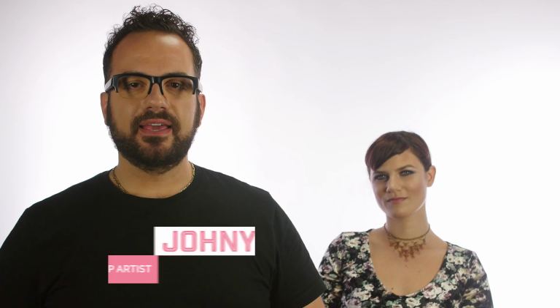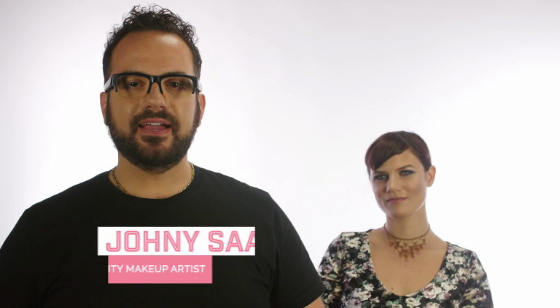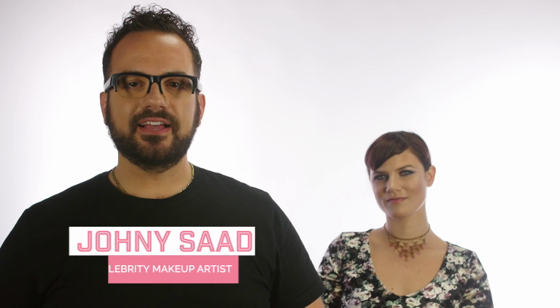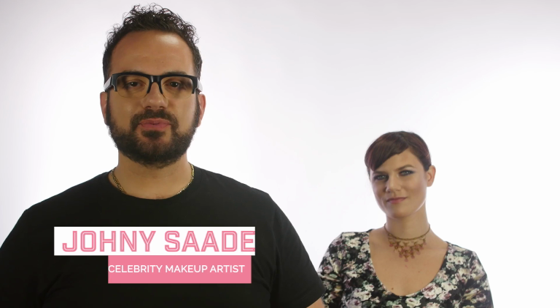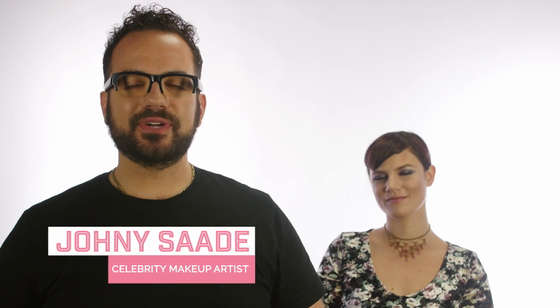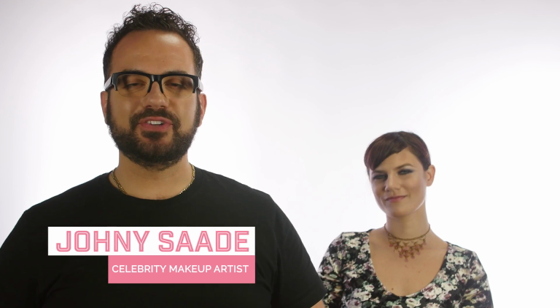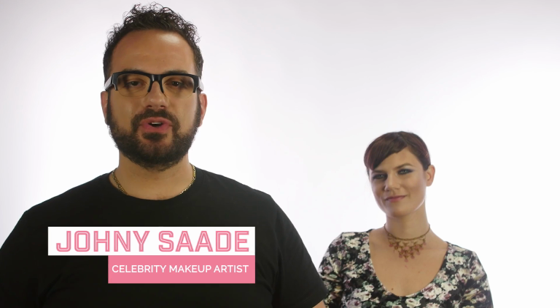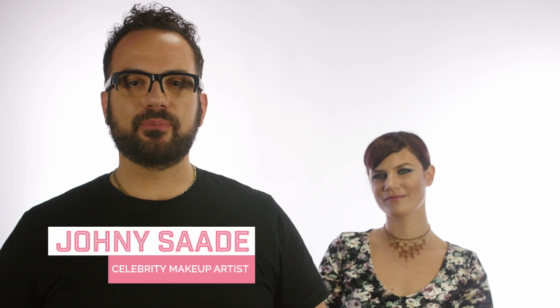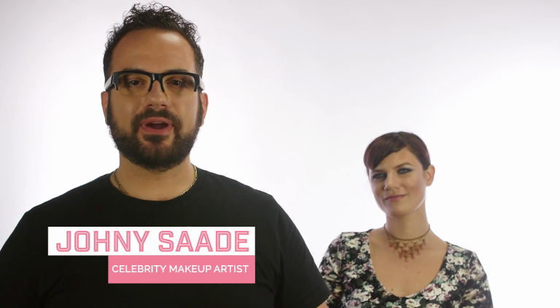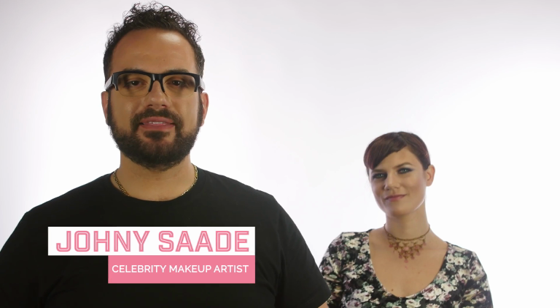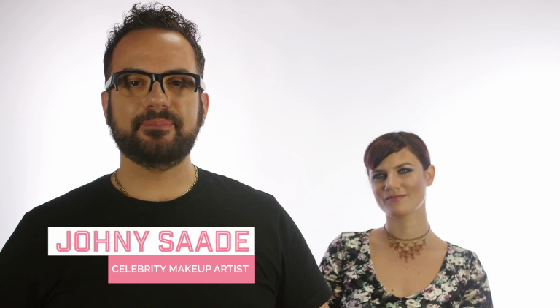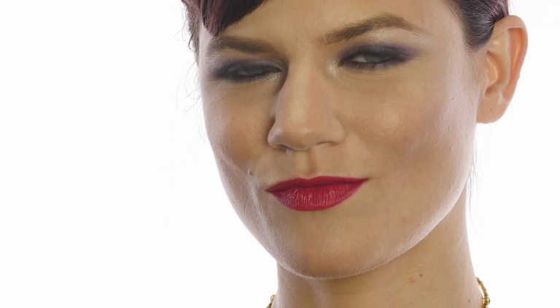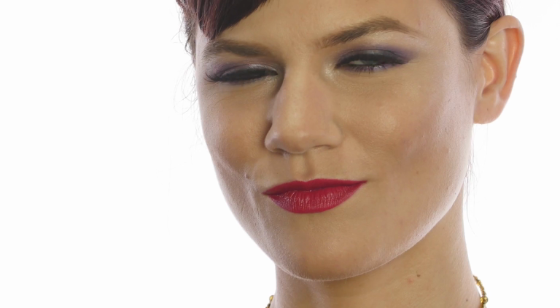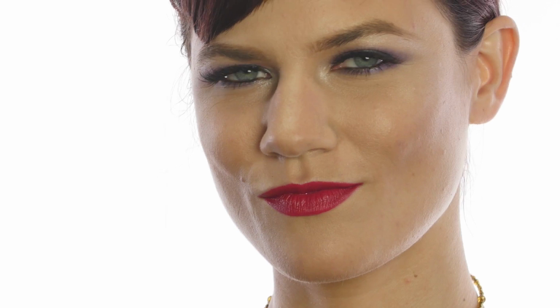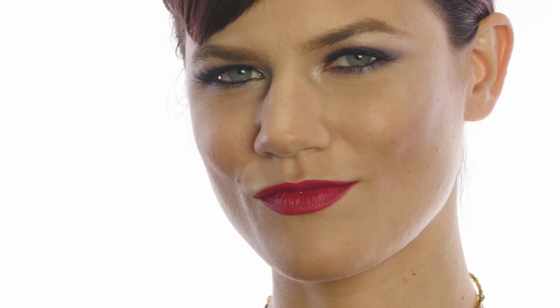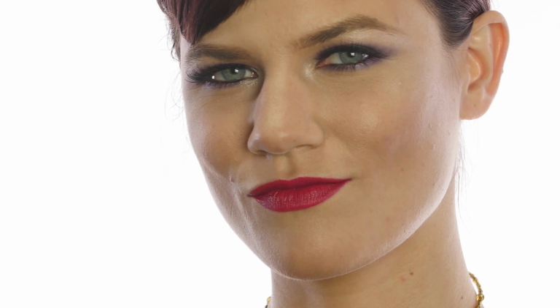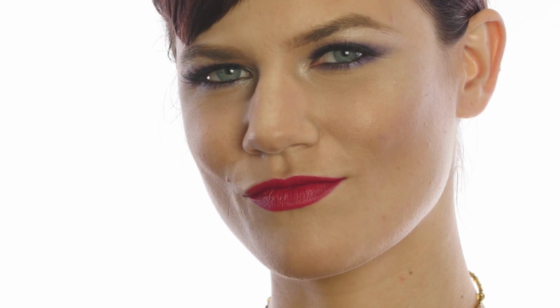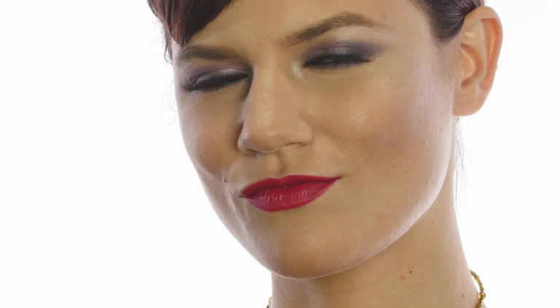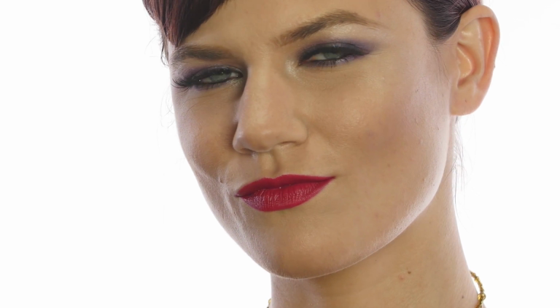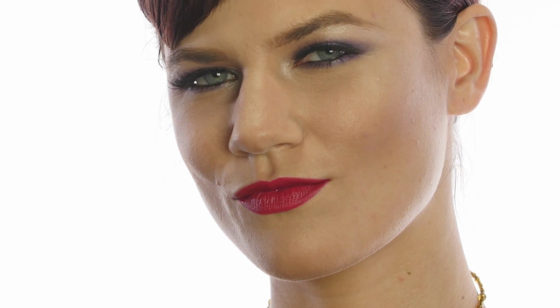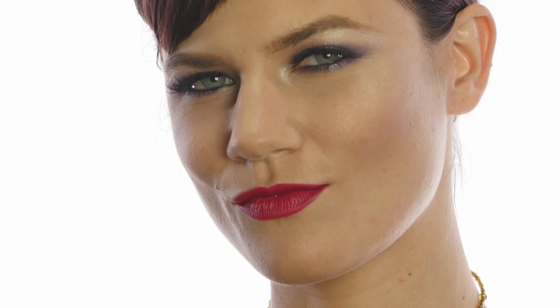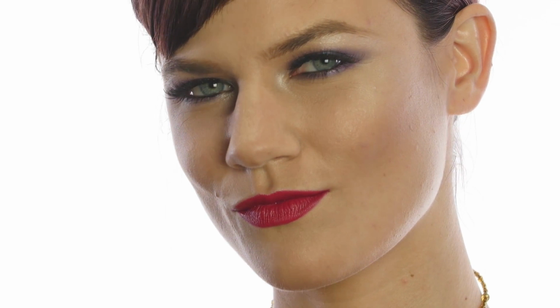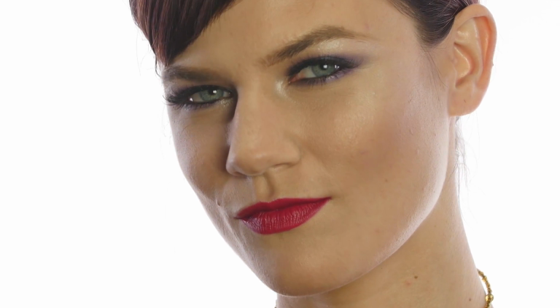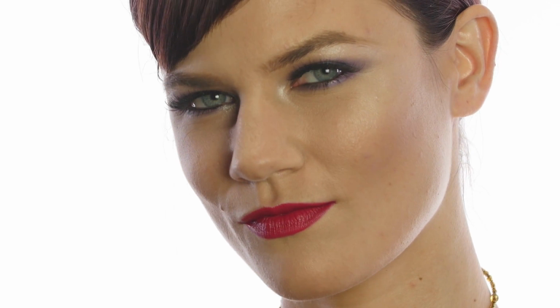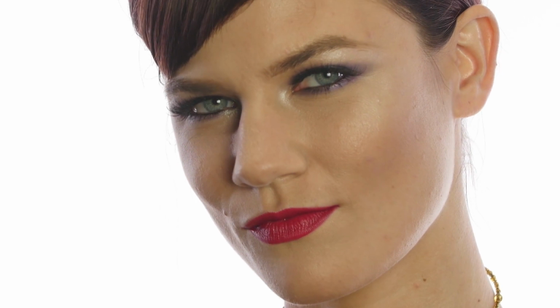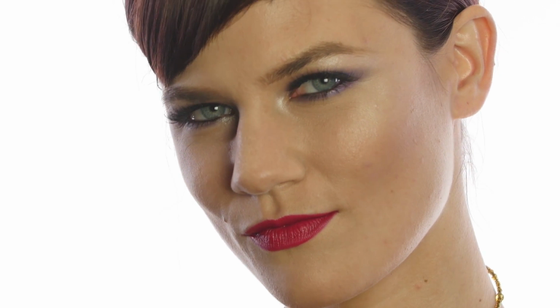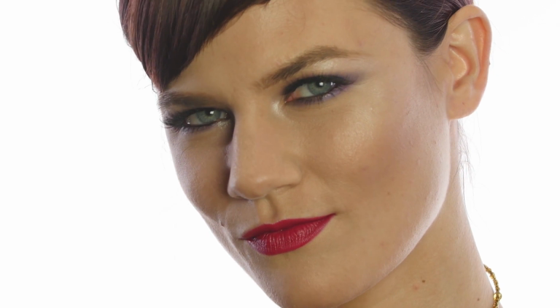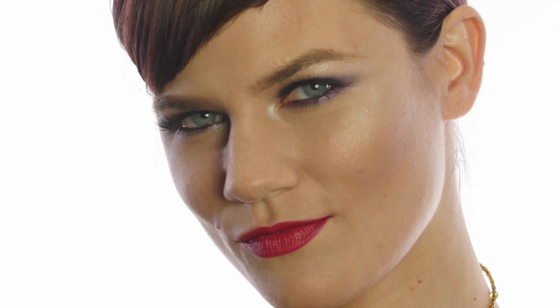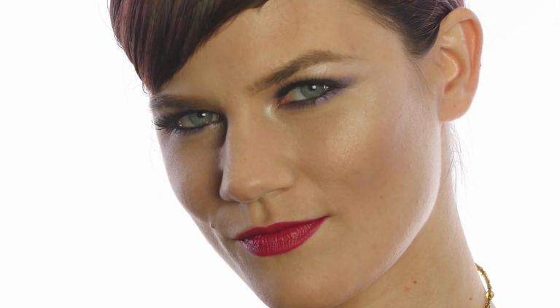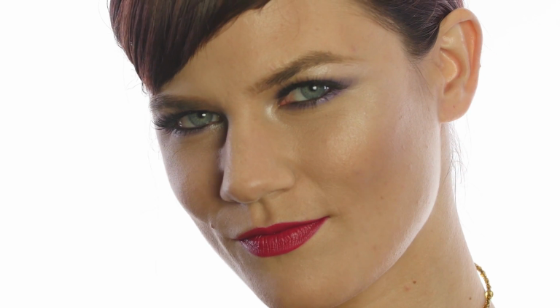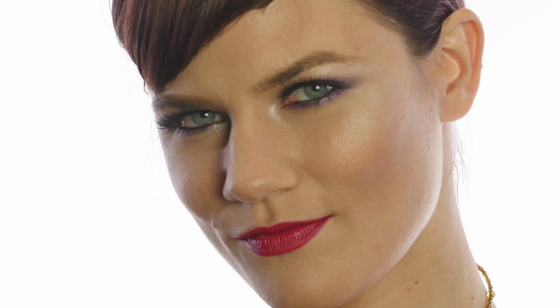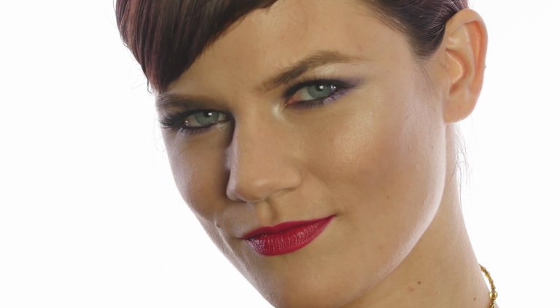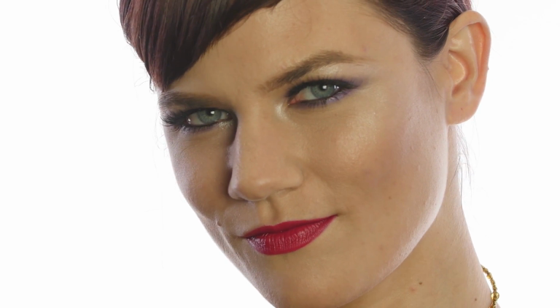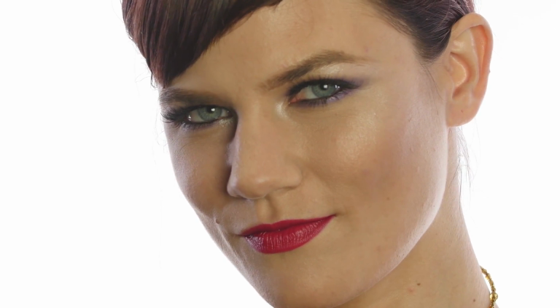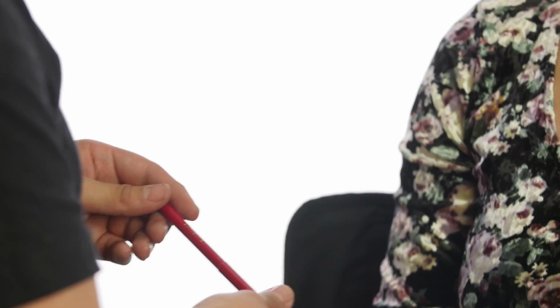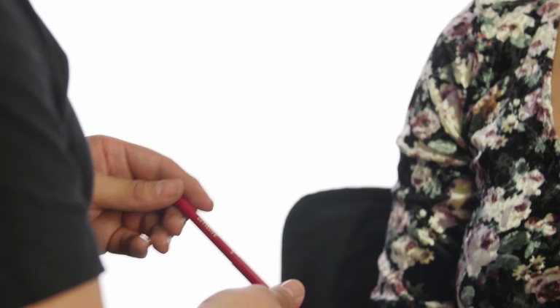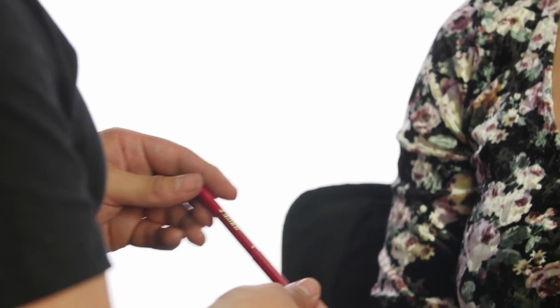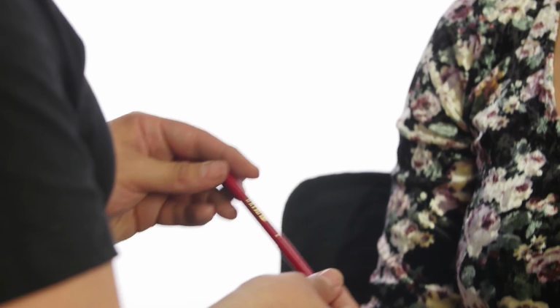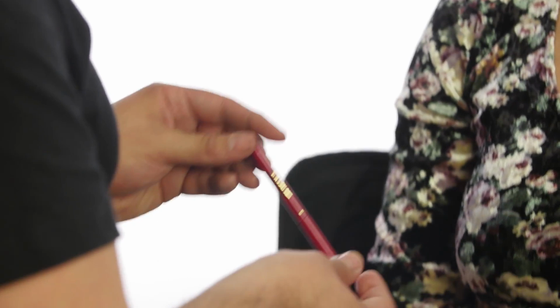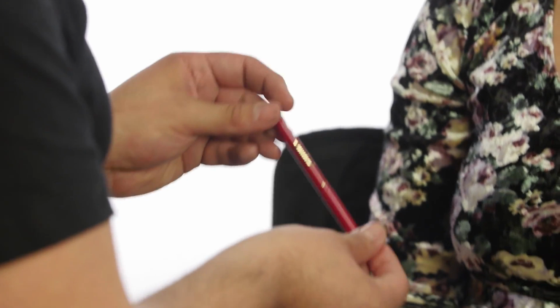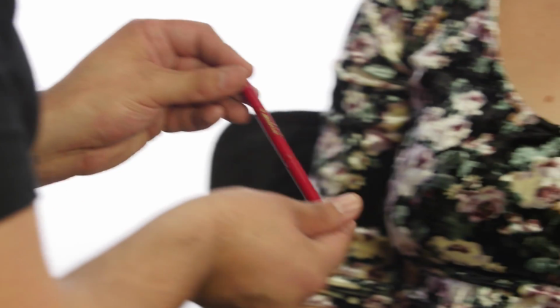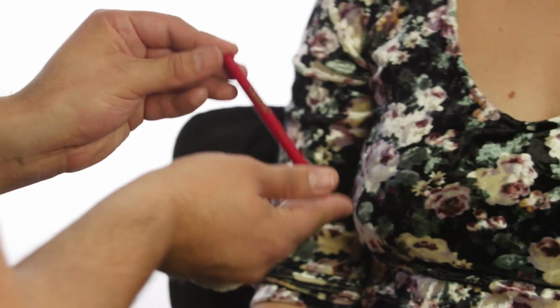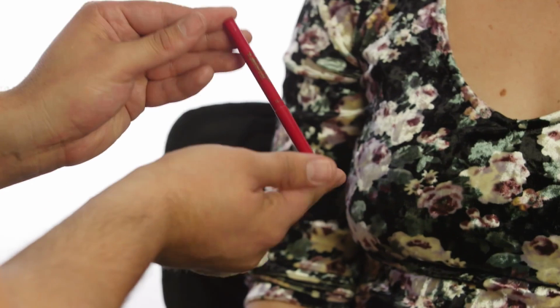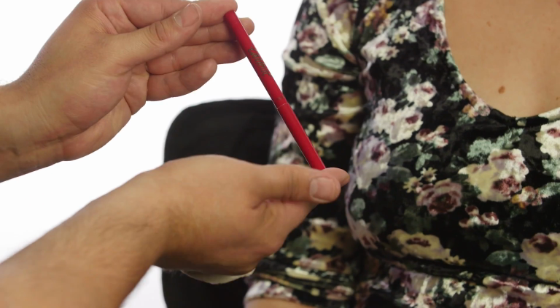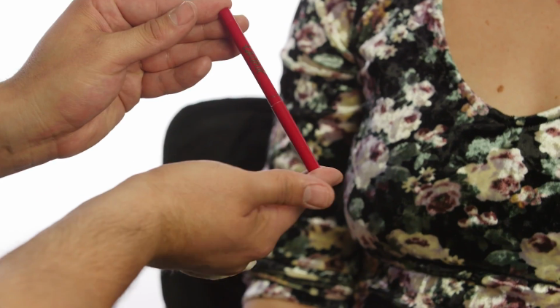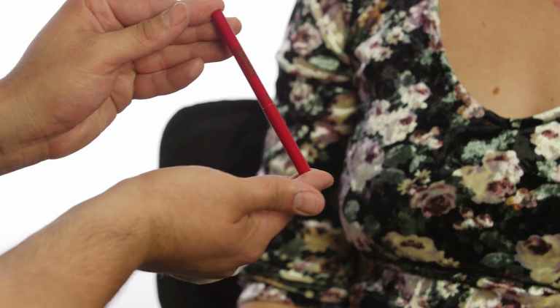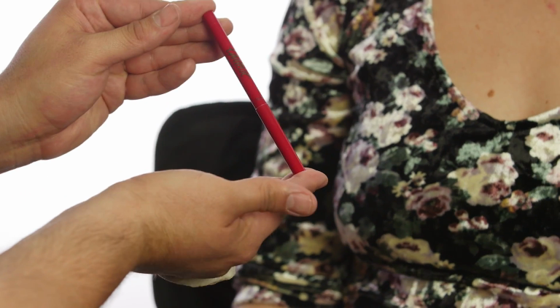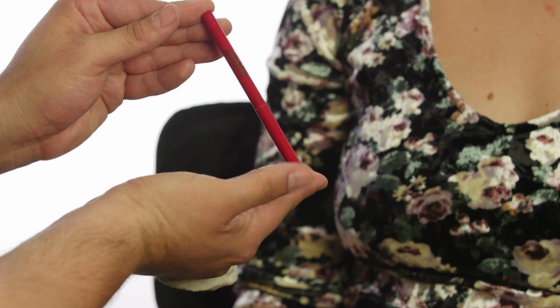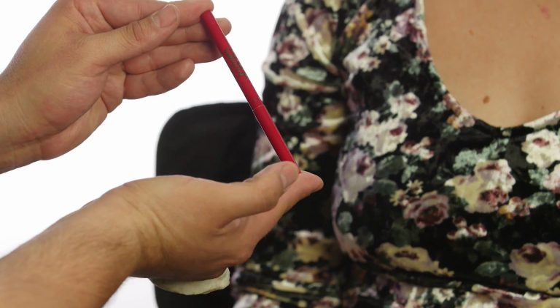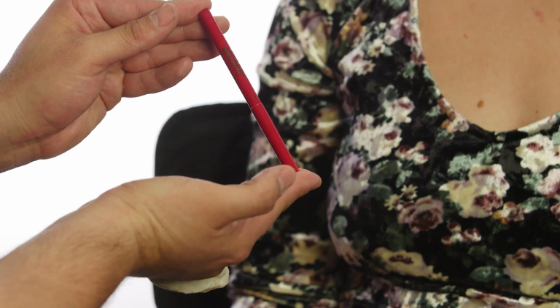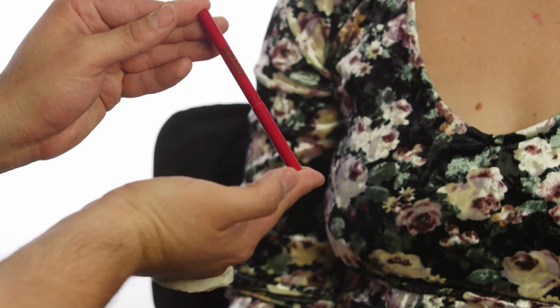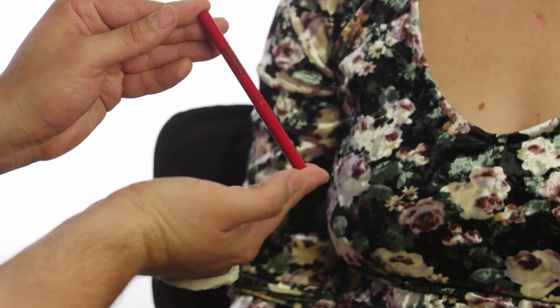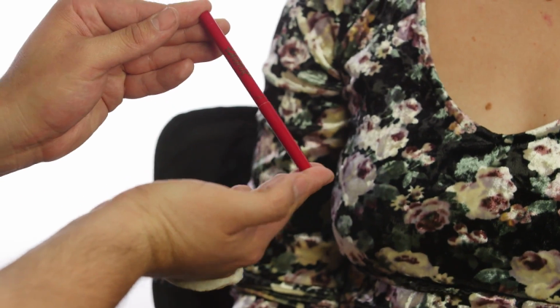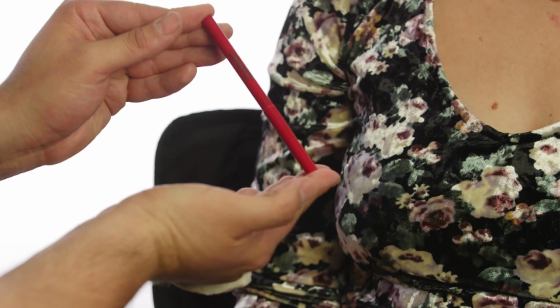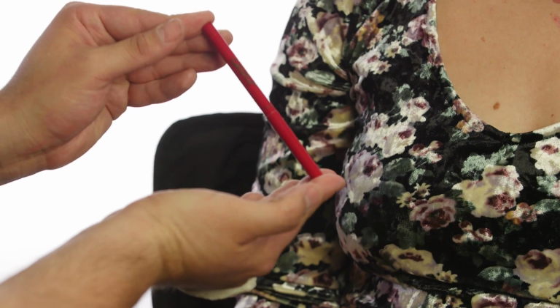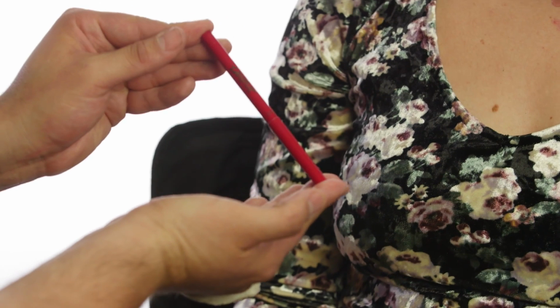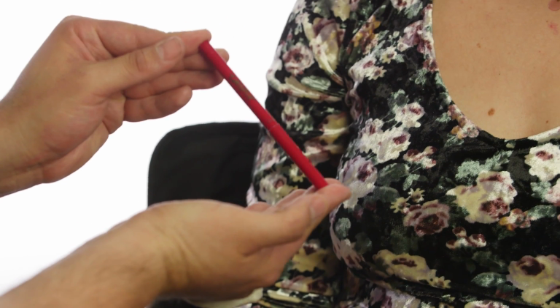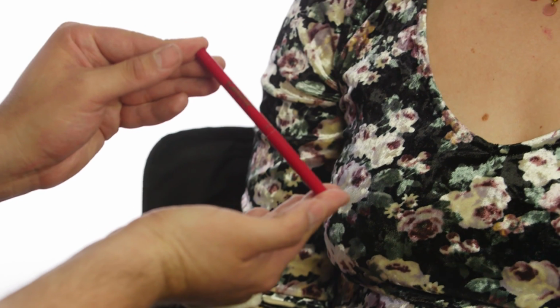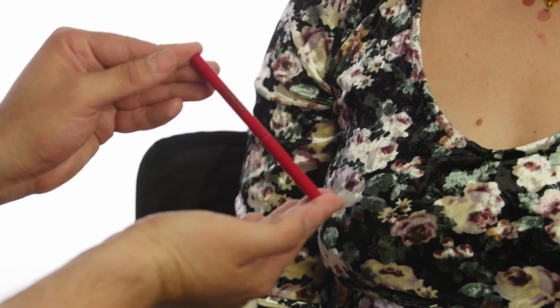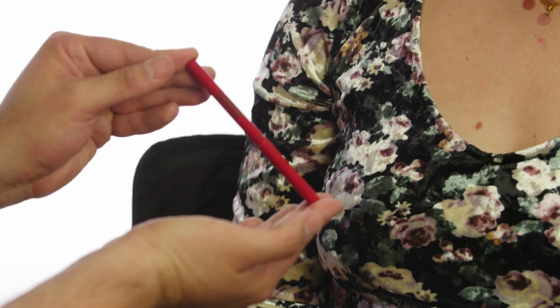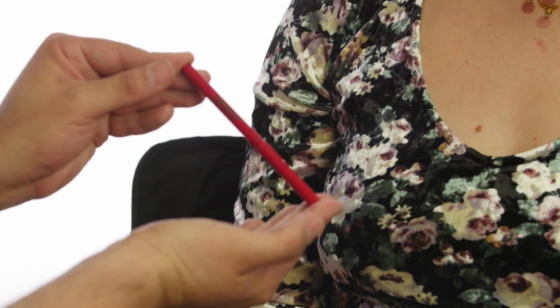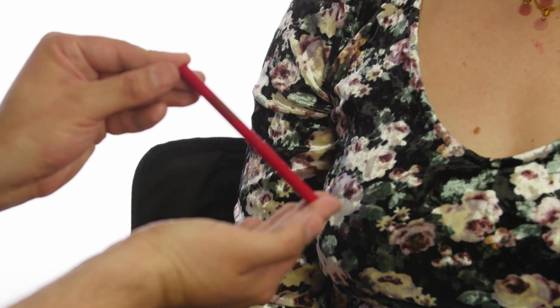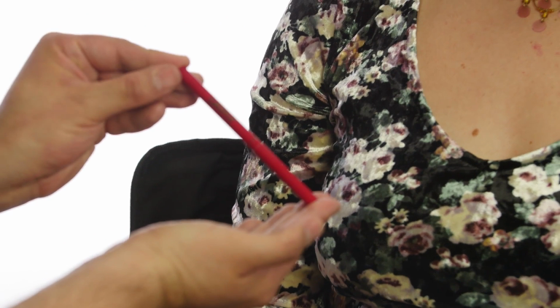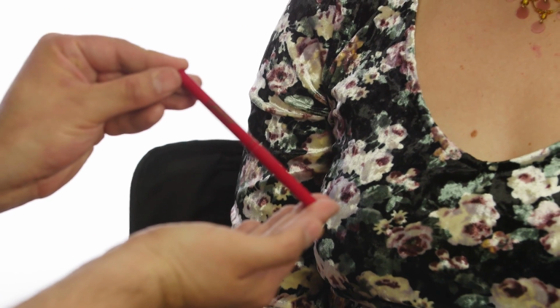Hey guys, we're gonna do a bright lip today, so I'm gonna show you a few easy steps to get it done. We're gonna start off with a lip liner — we're gonna do a bright red lip today.